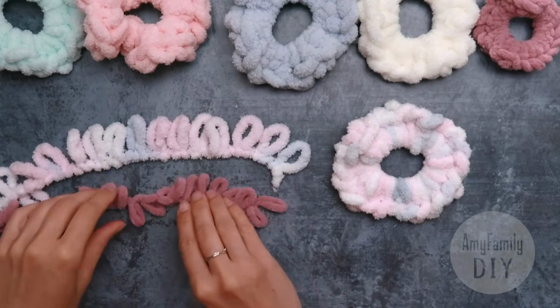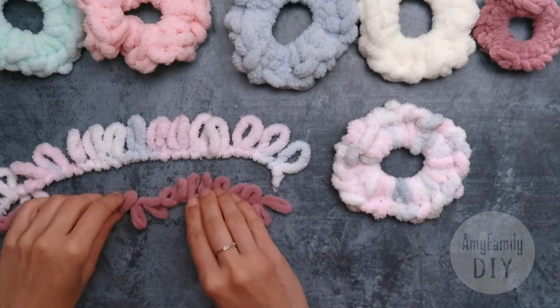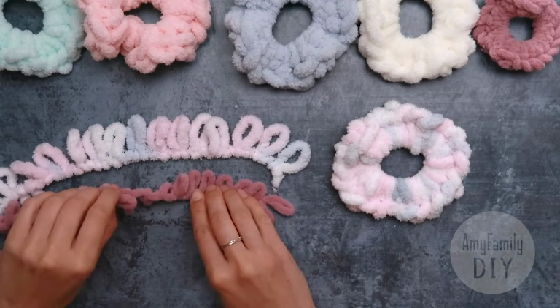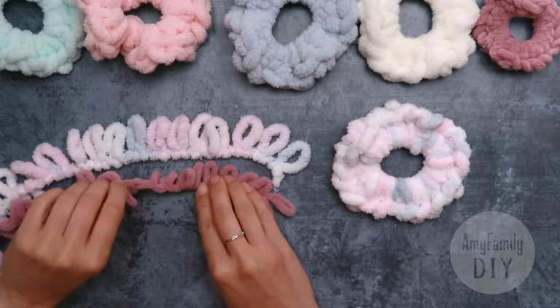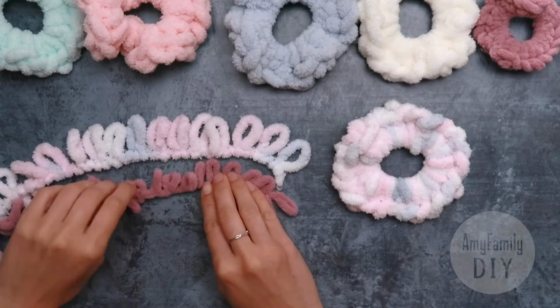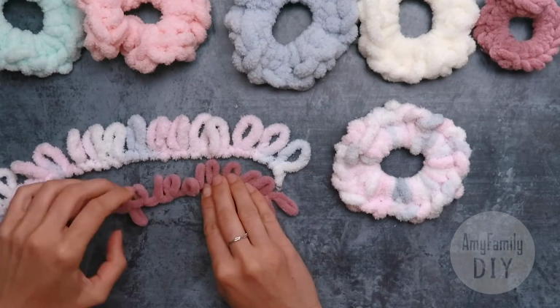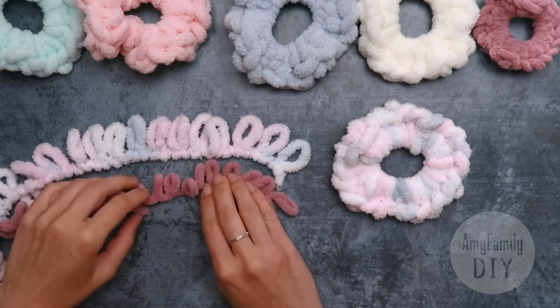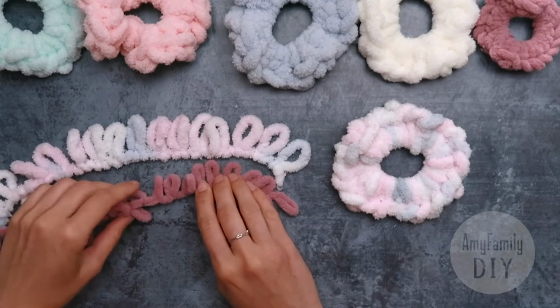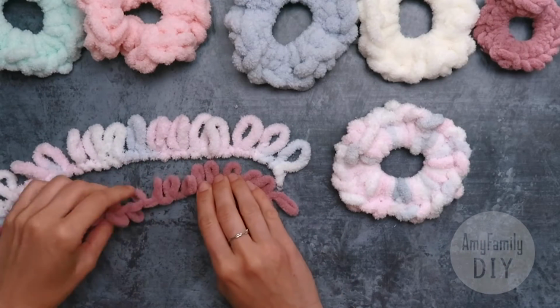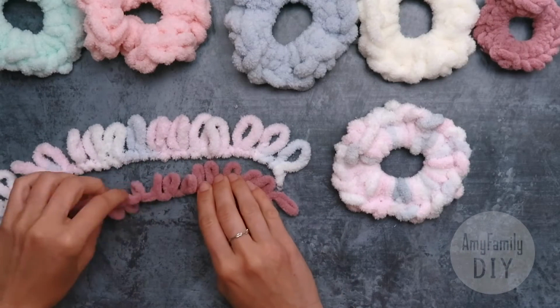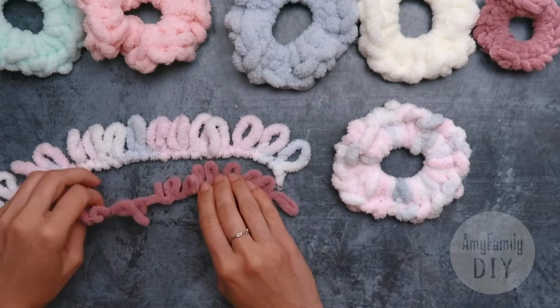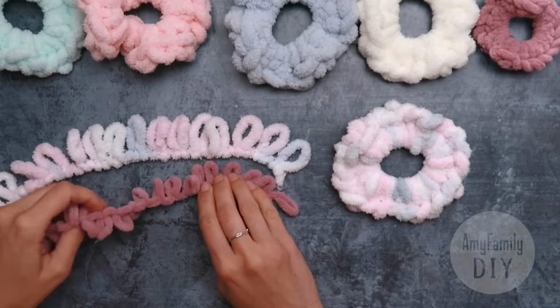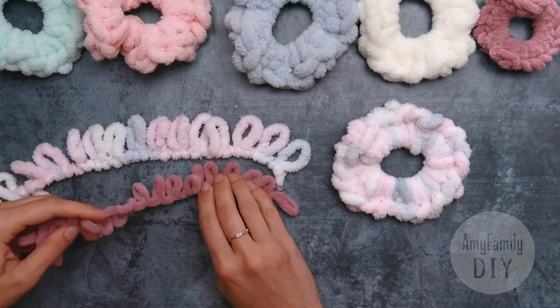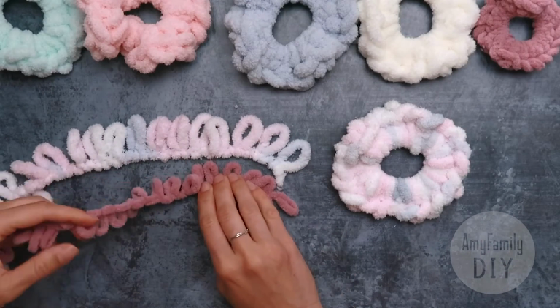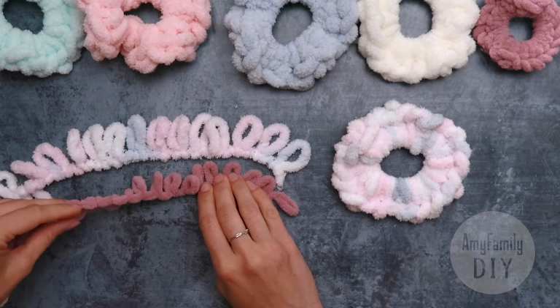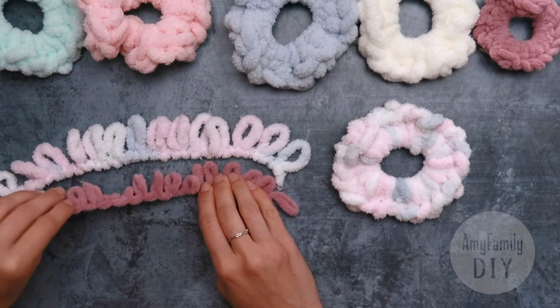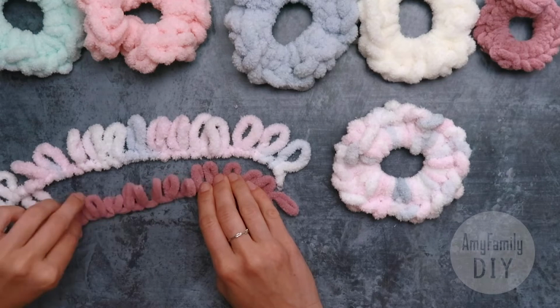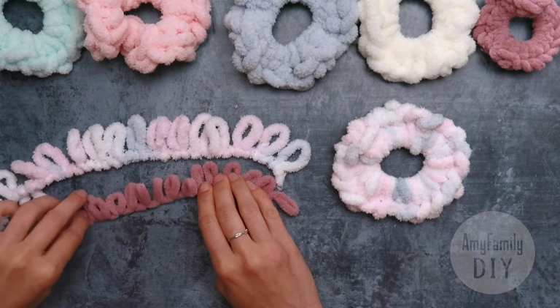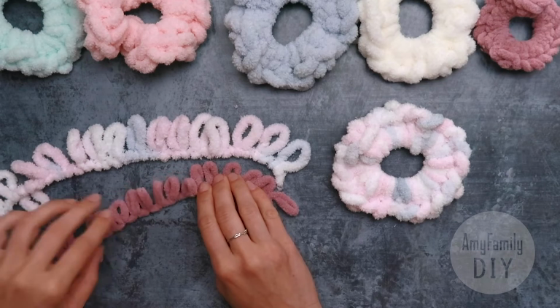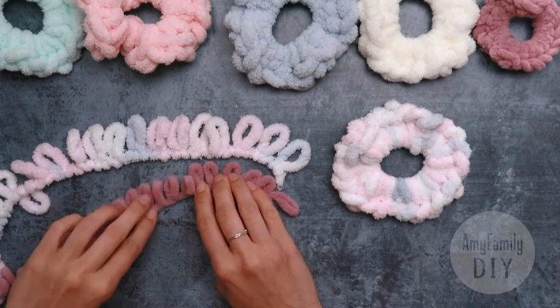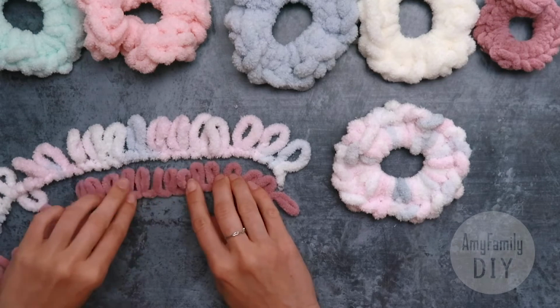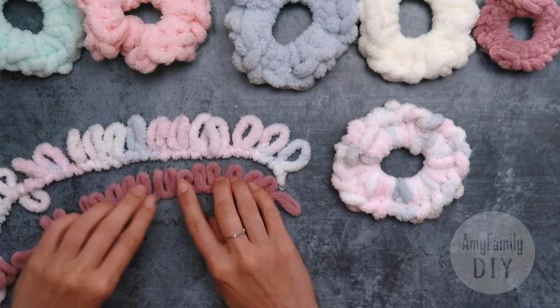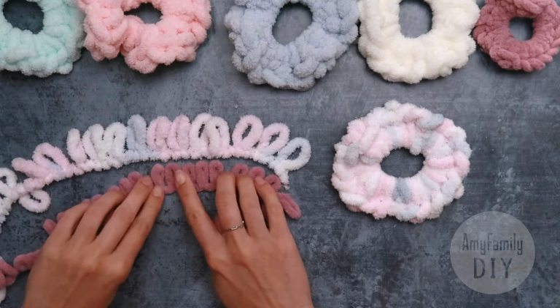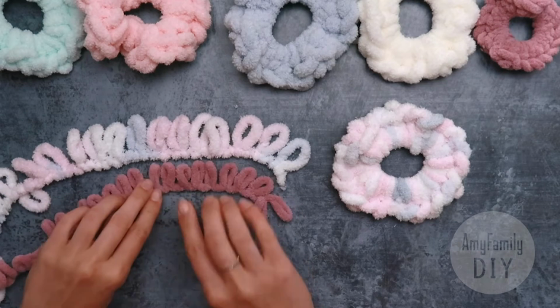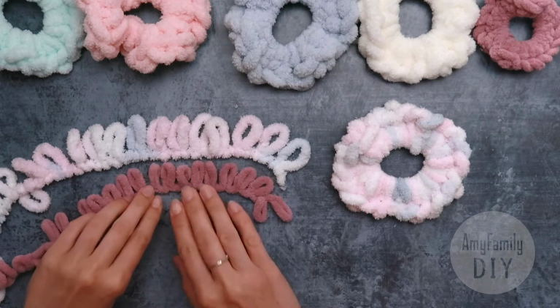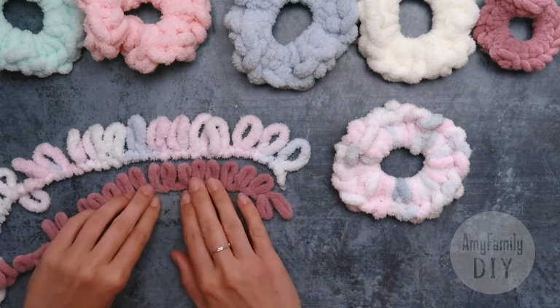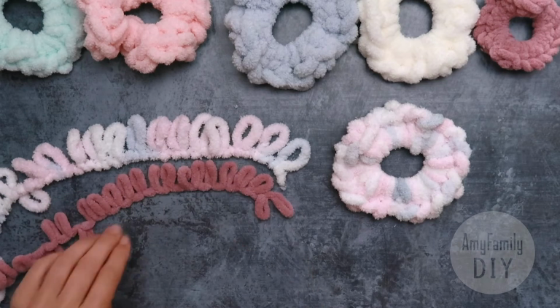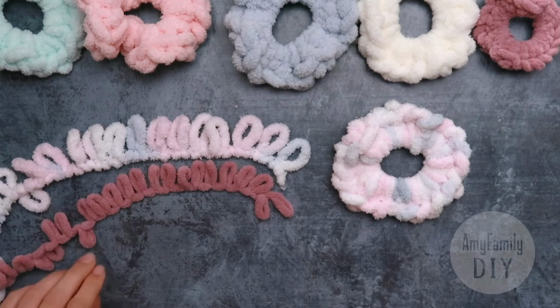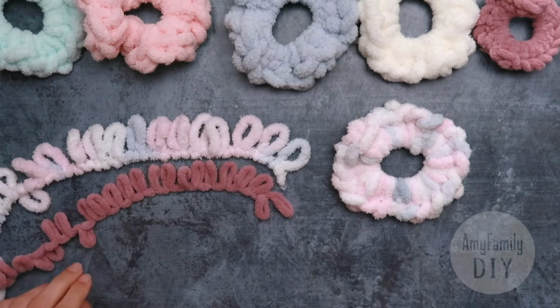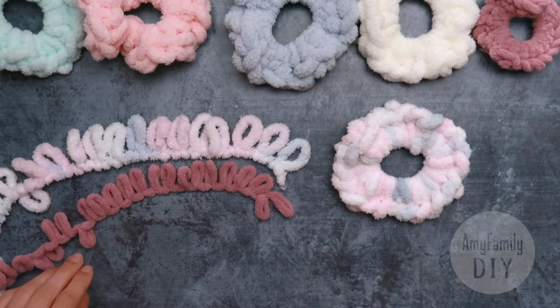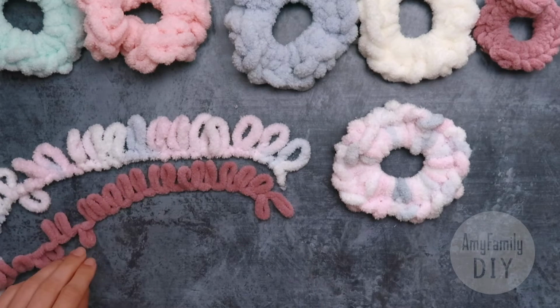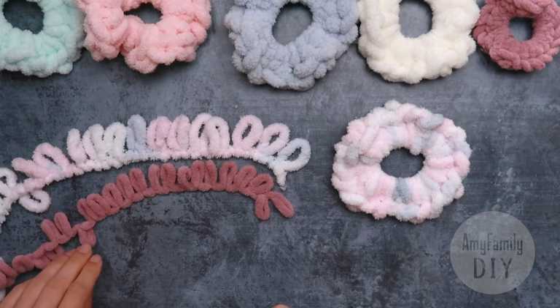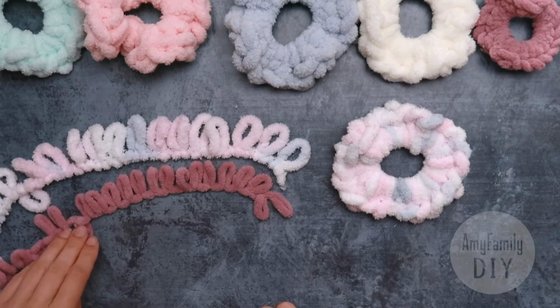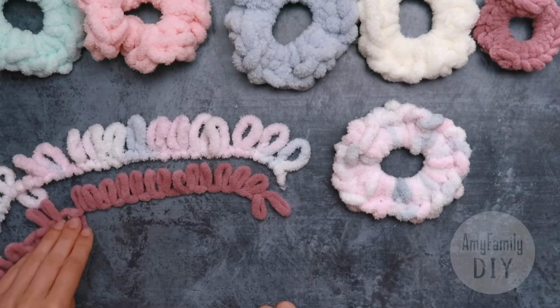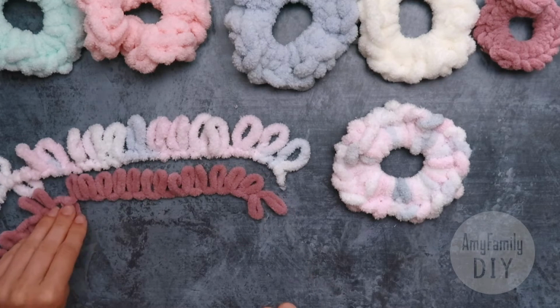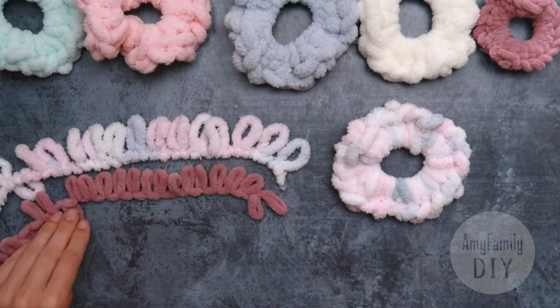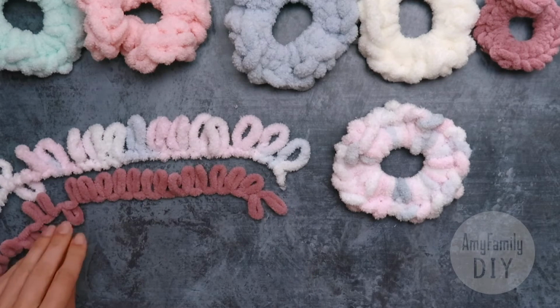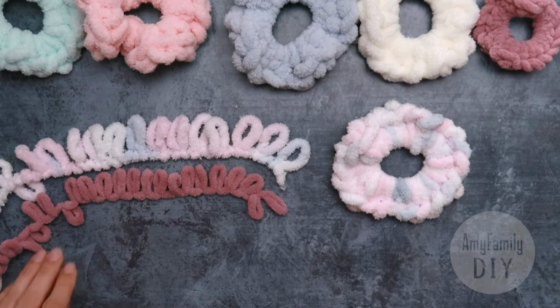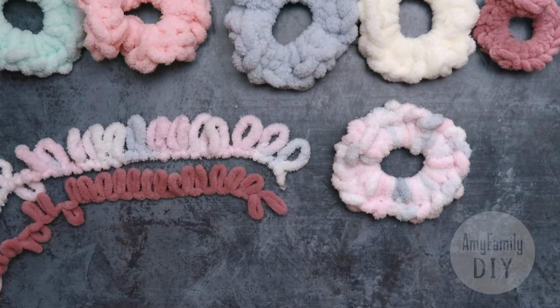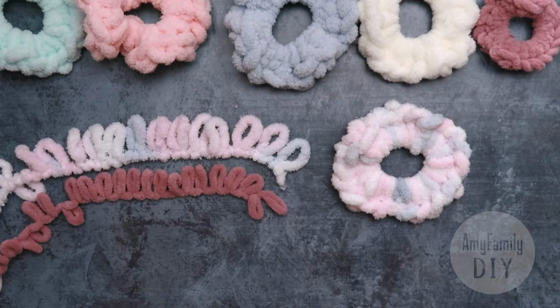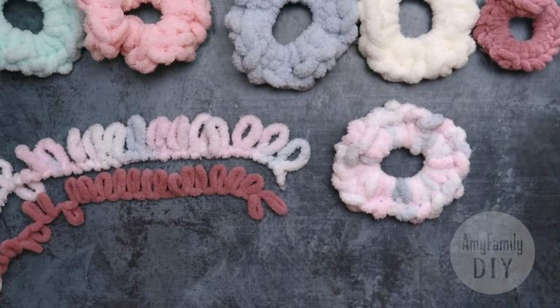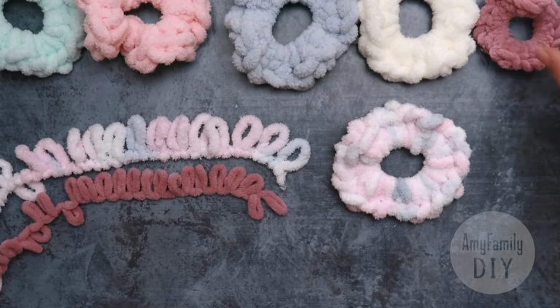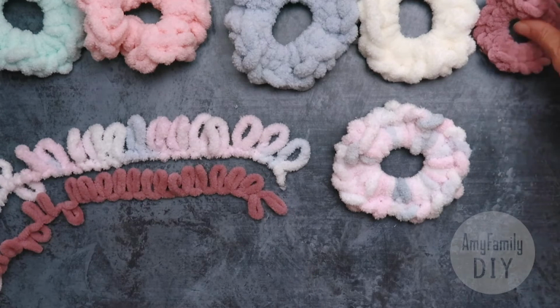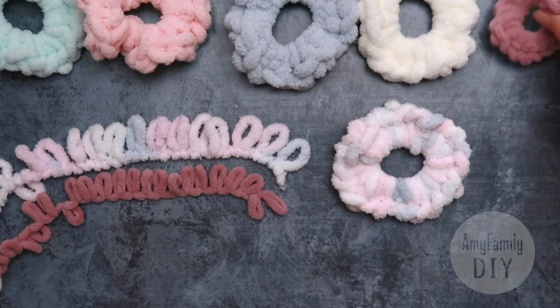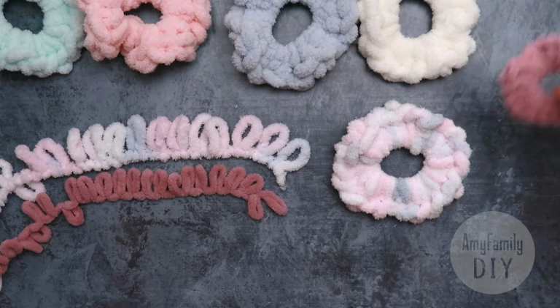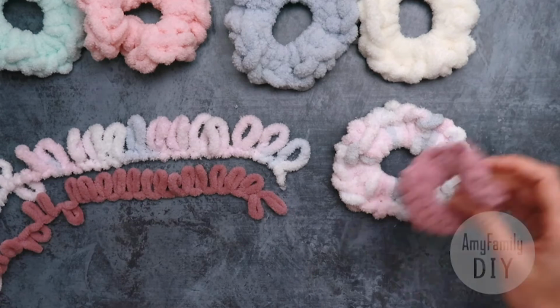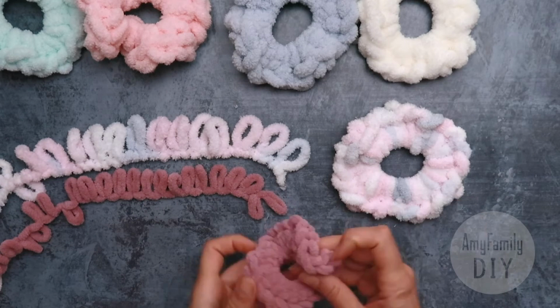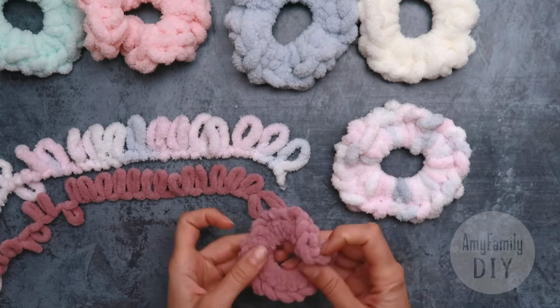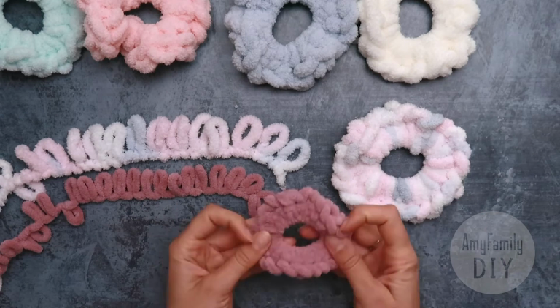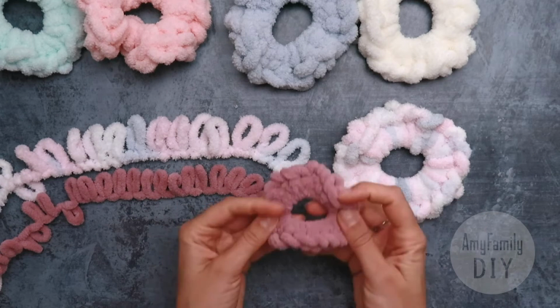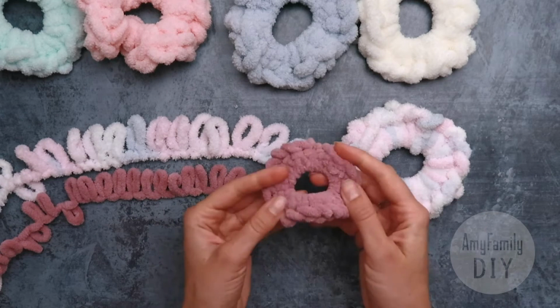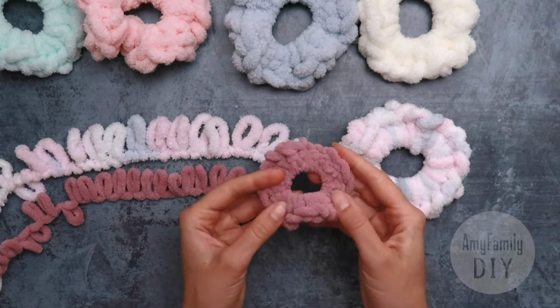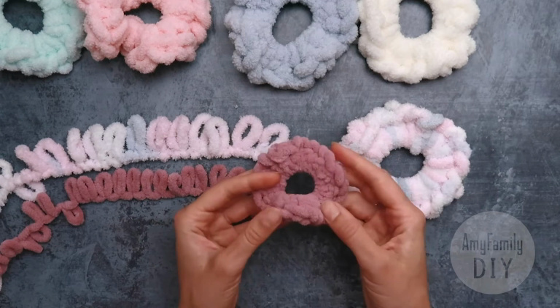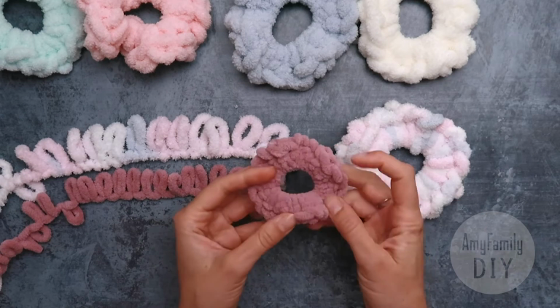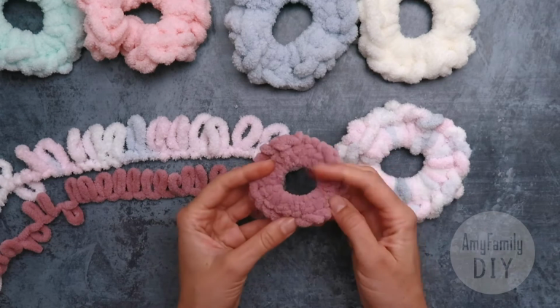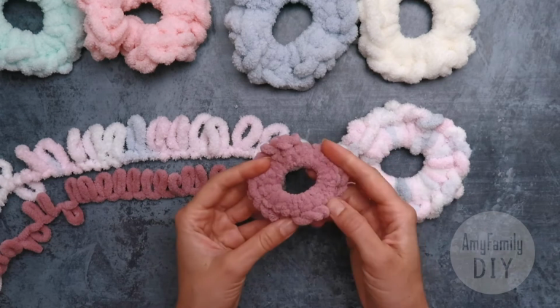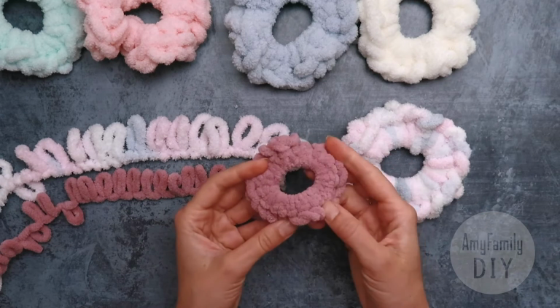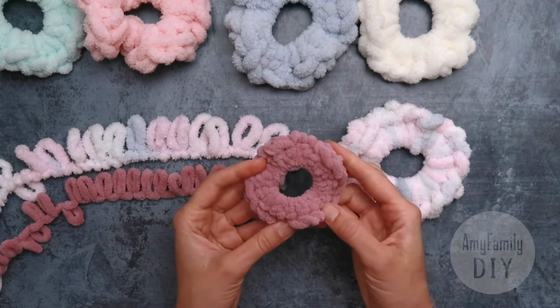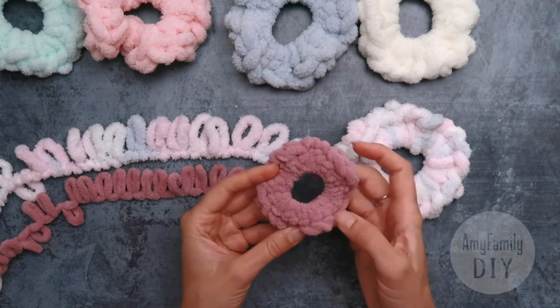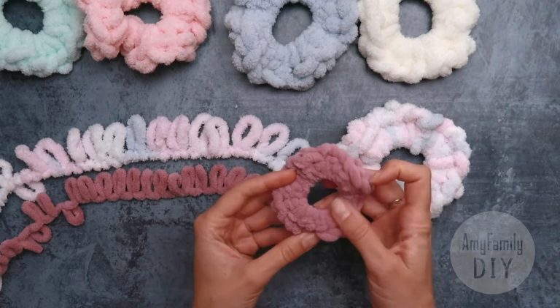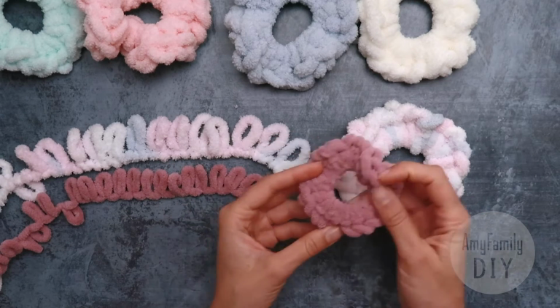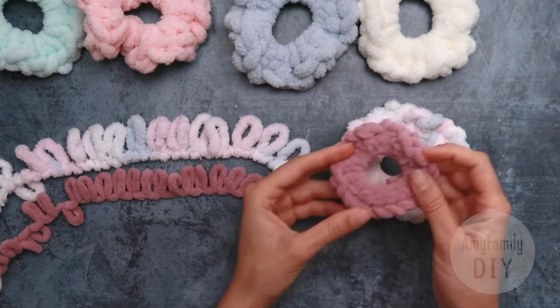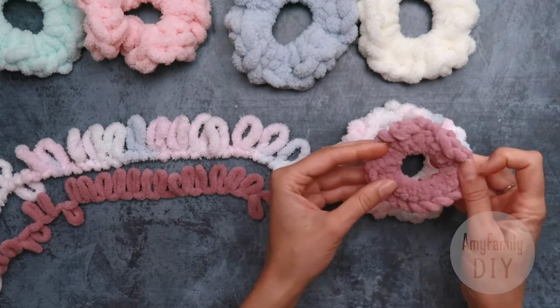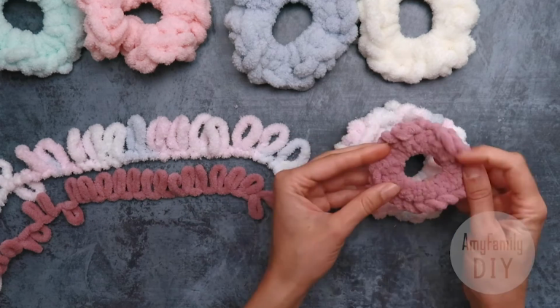If you try fine loopy yarn instead of classic — the one that has smaller loops — your hairband will be a bit tighter.